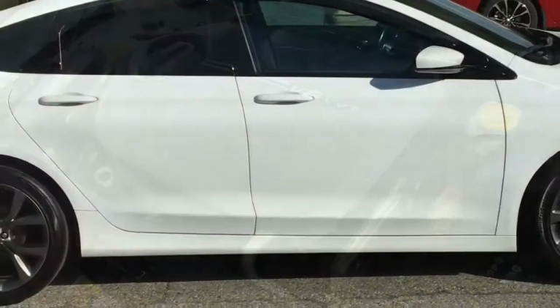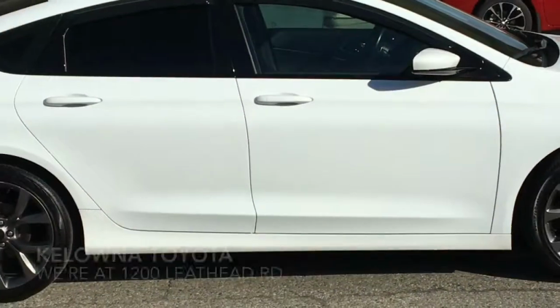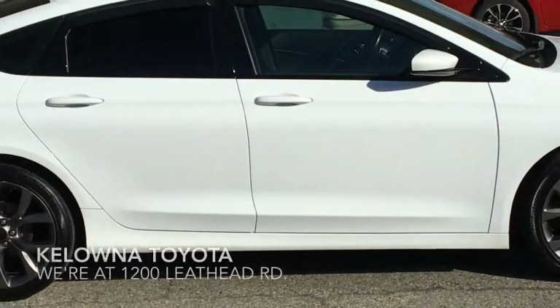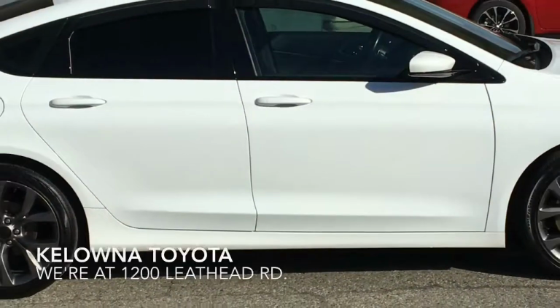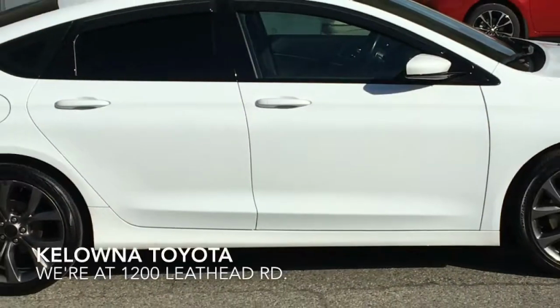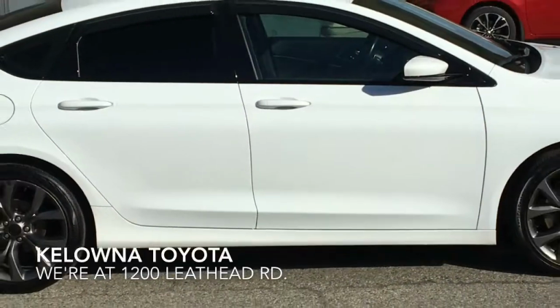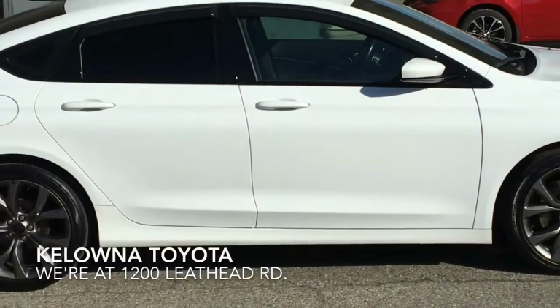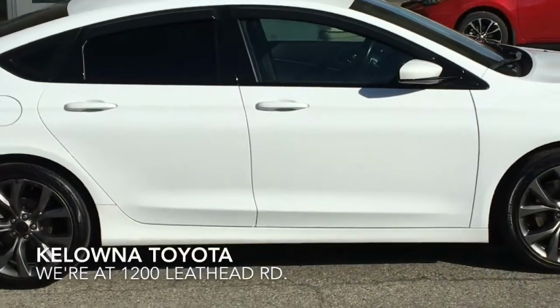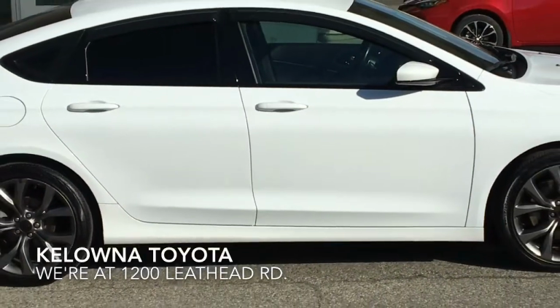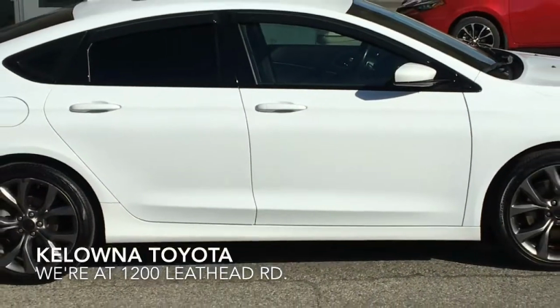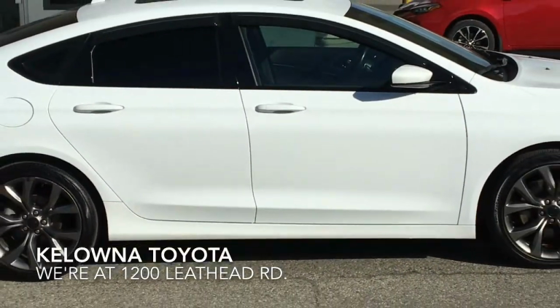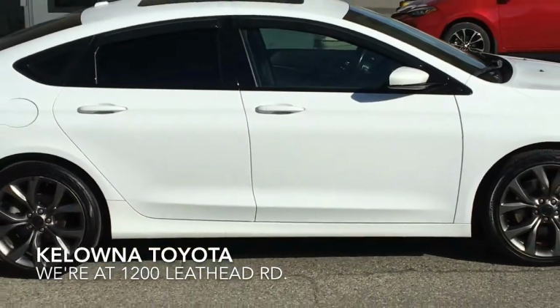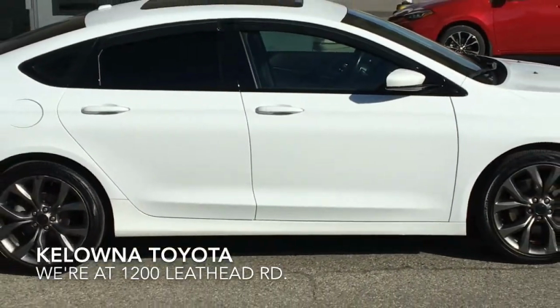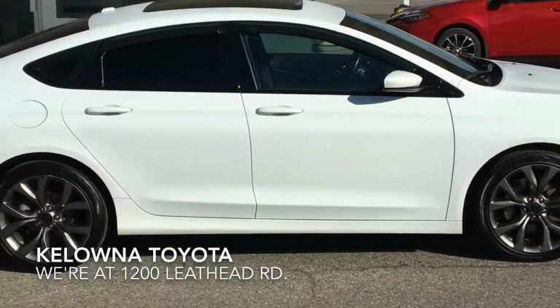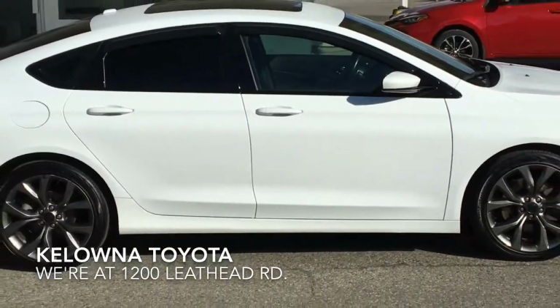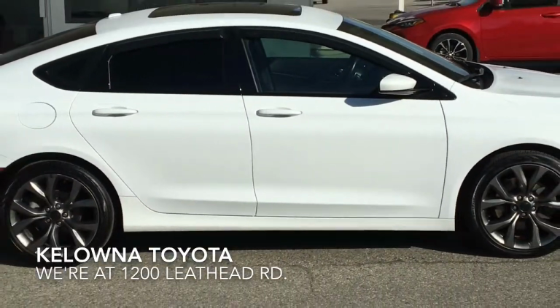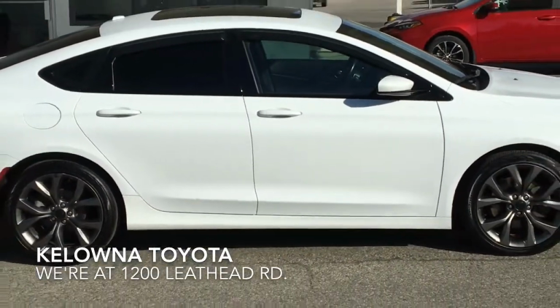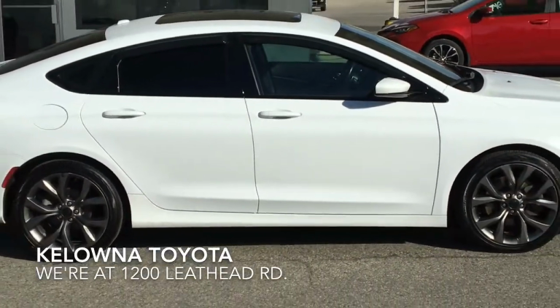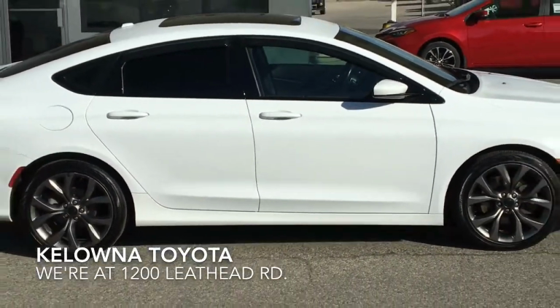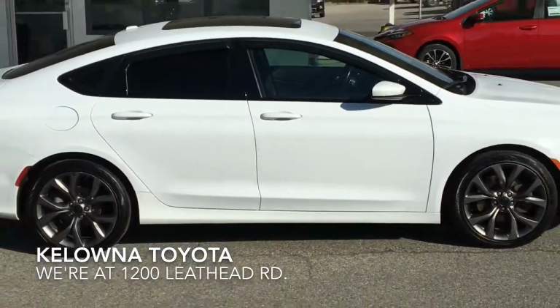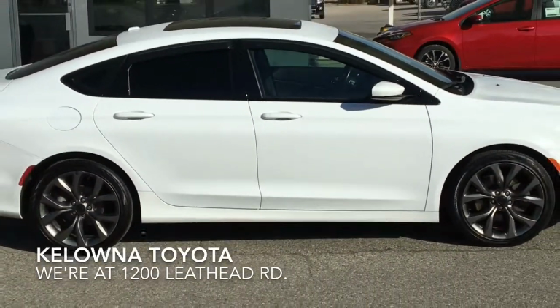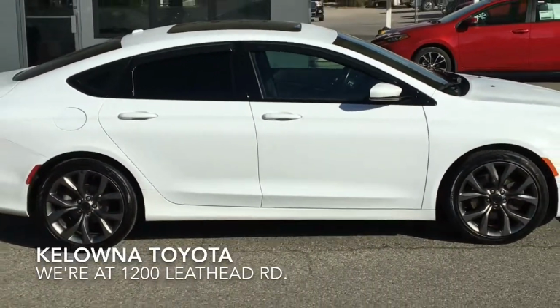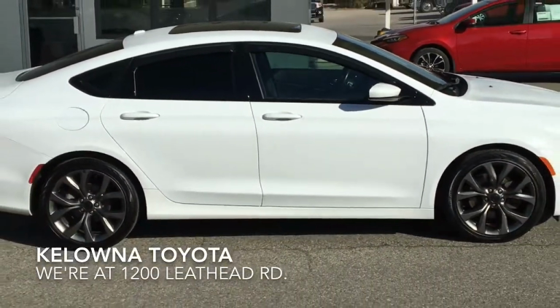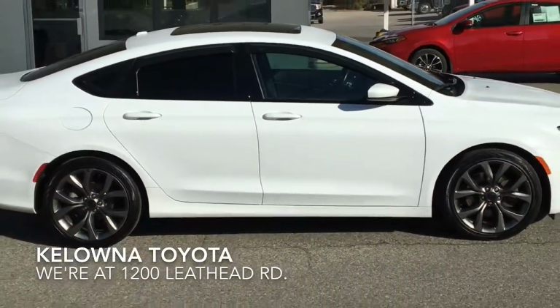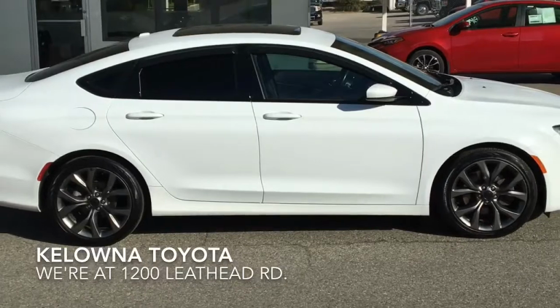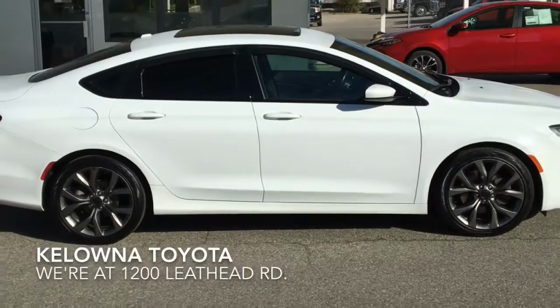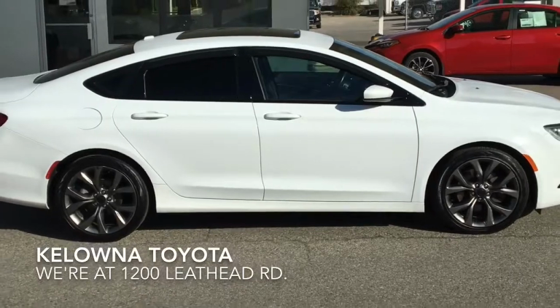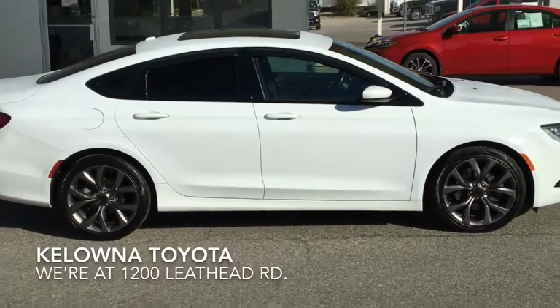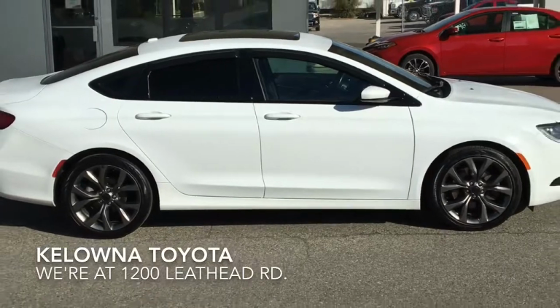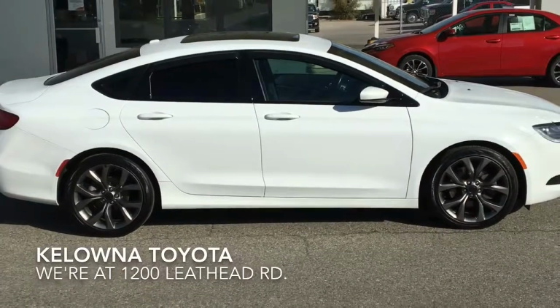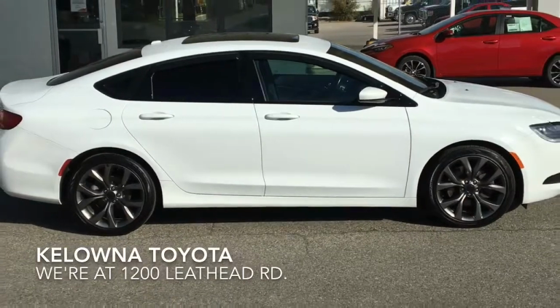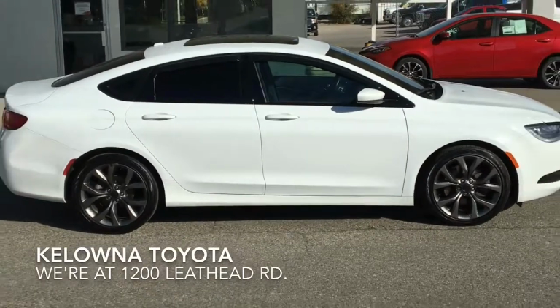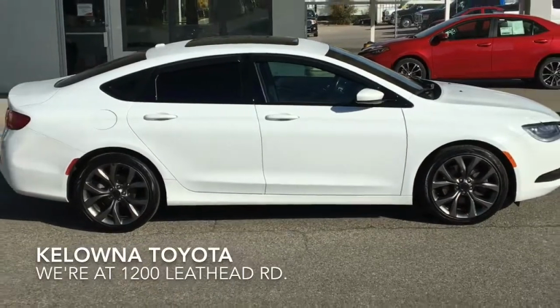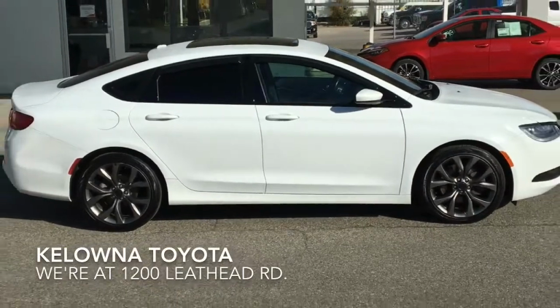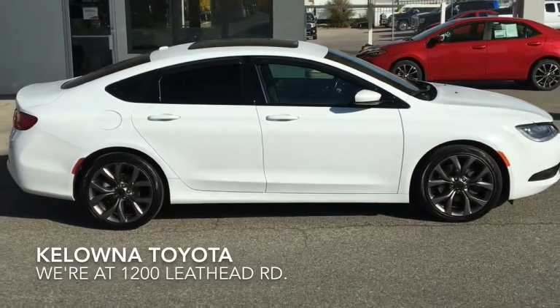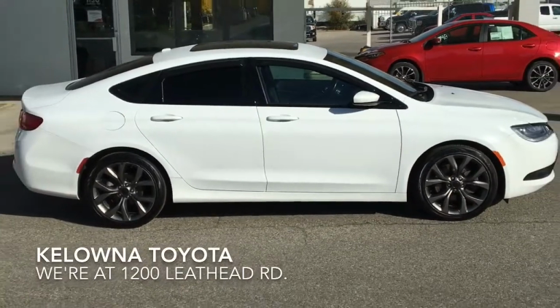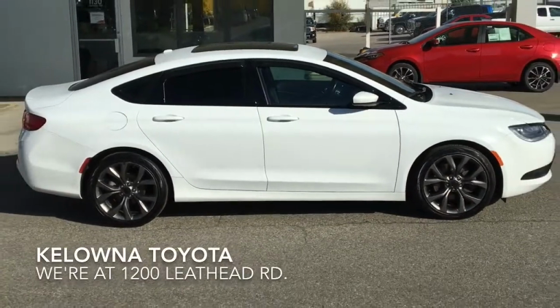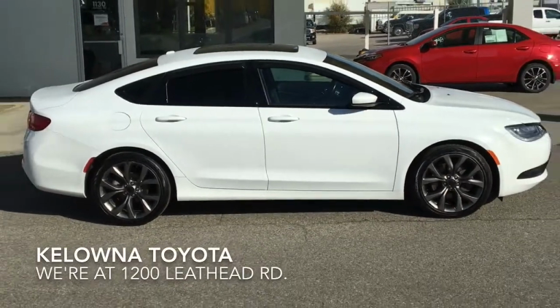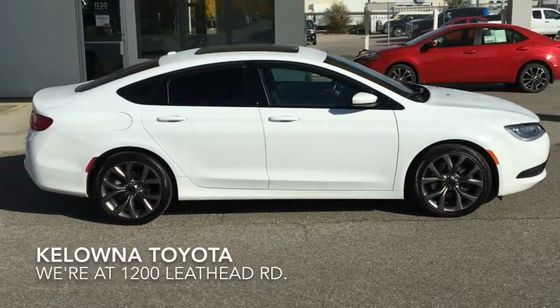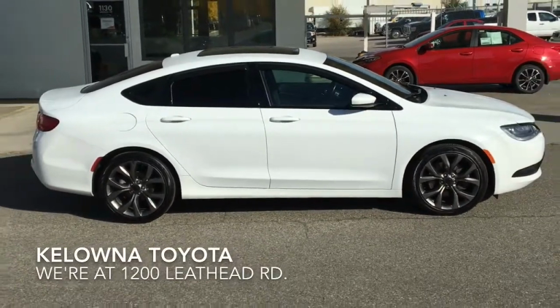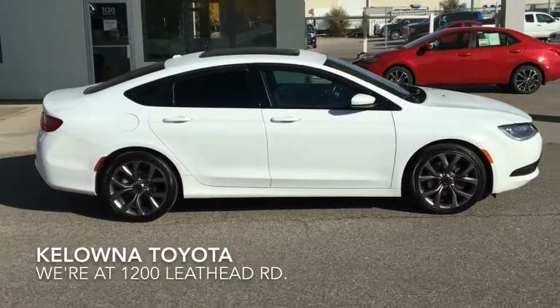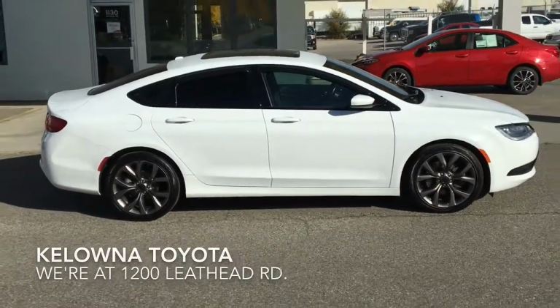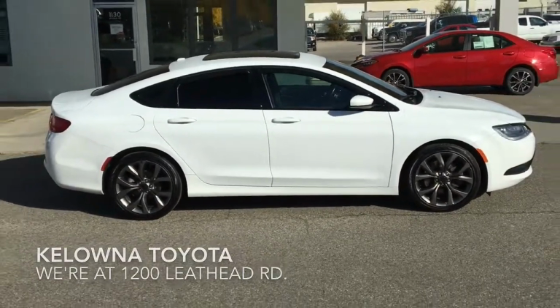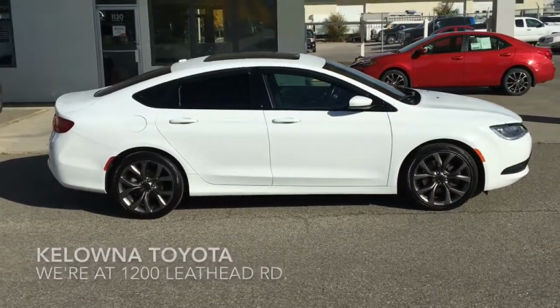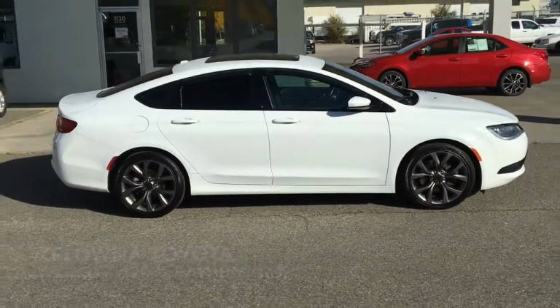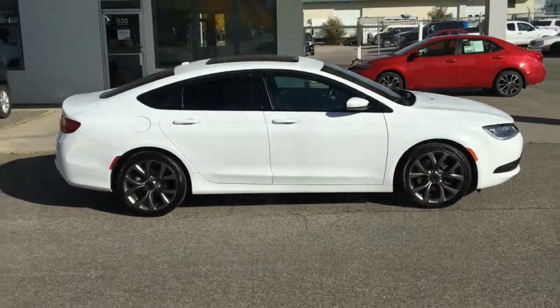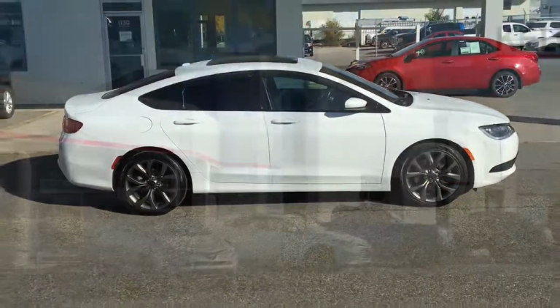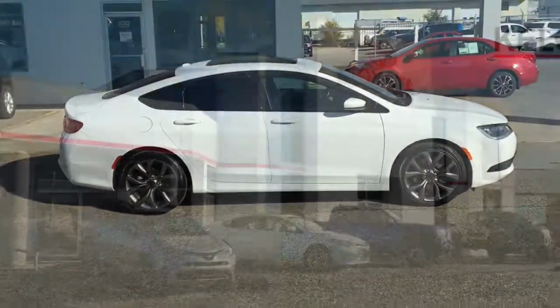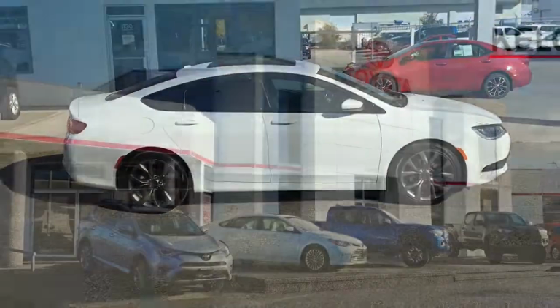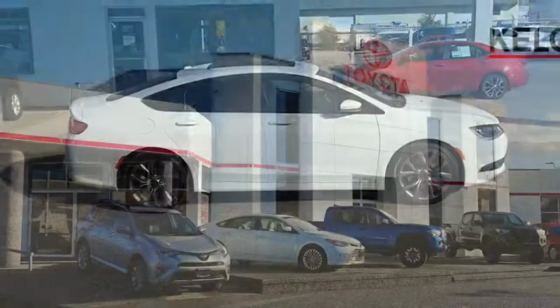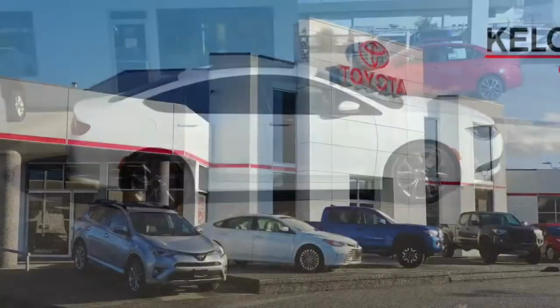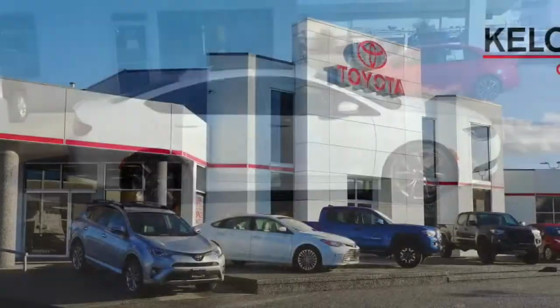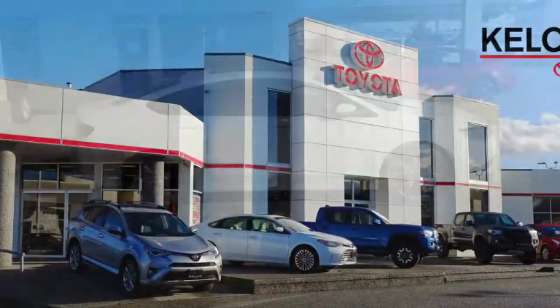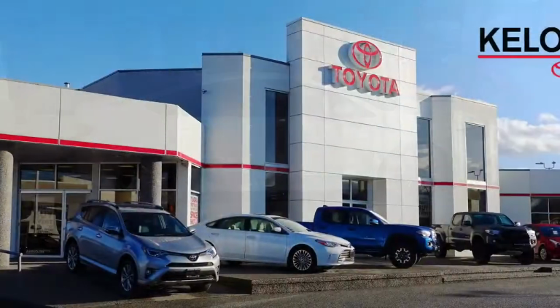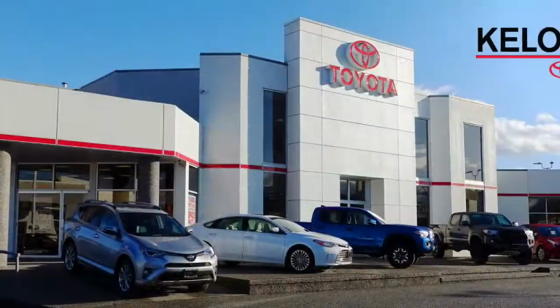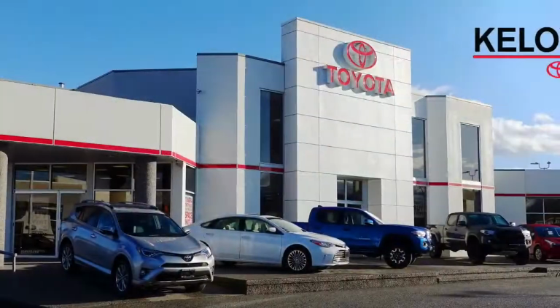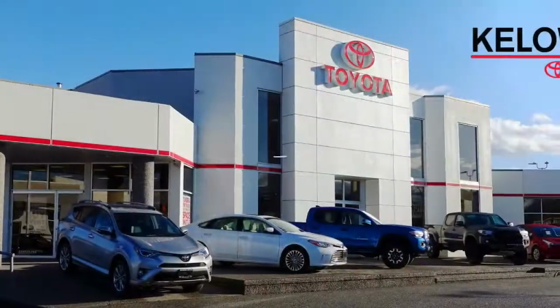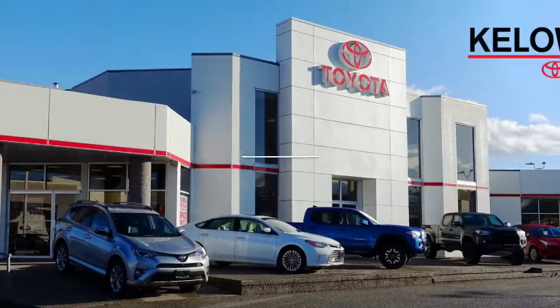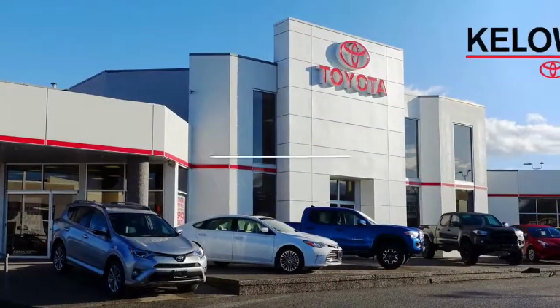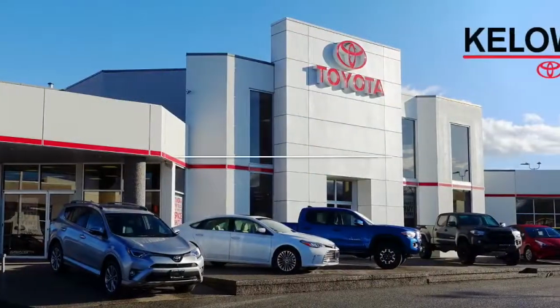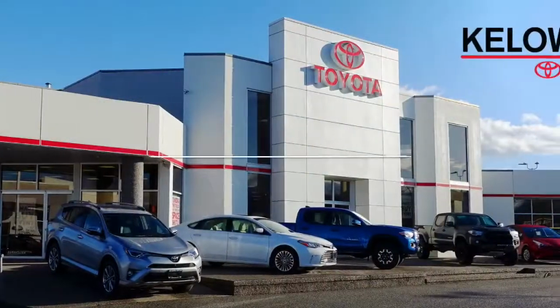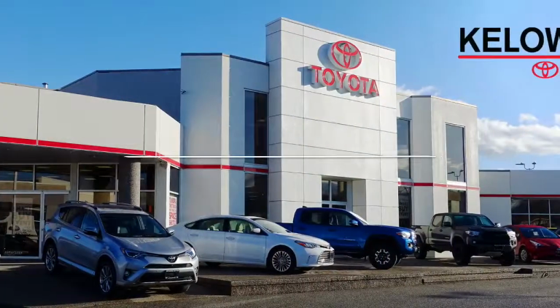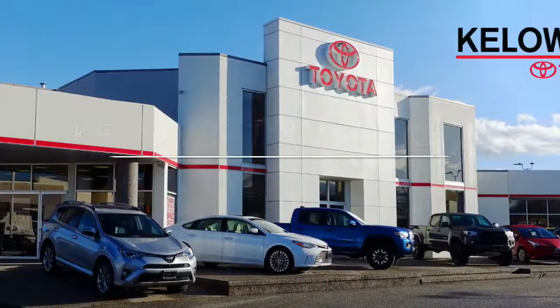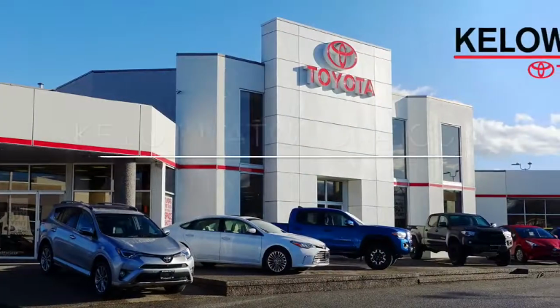Call today and book your test drive in this great-looking sport sedan or stop by for a look. We're at 1200 Leath Head Road in Kelowna.